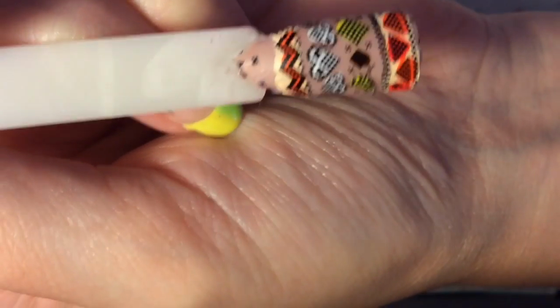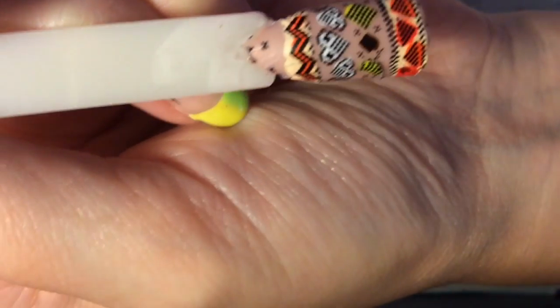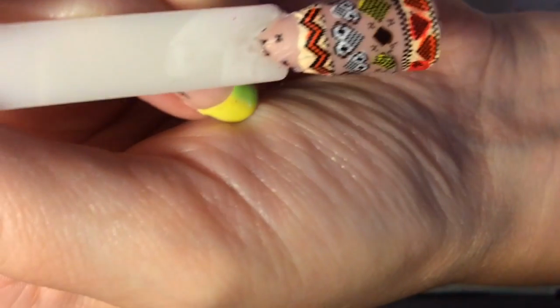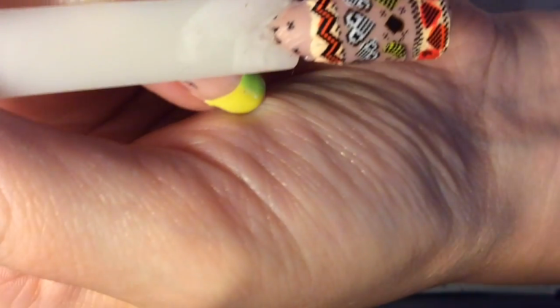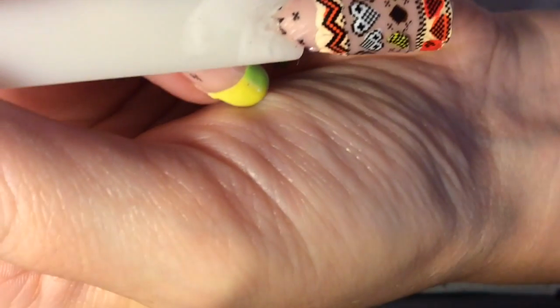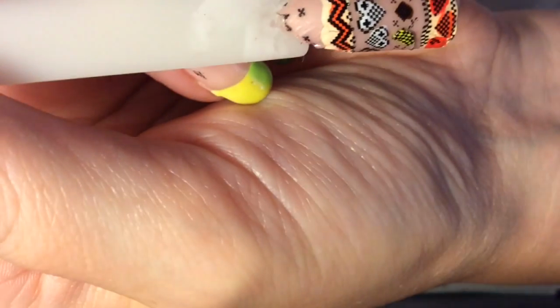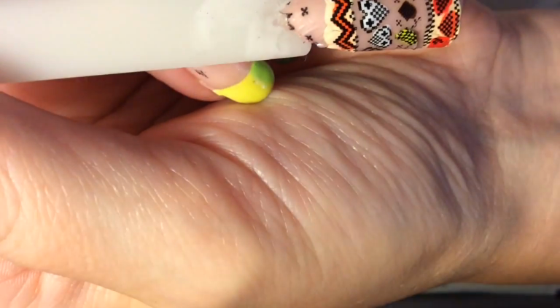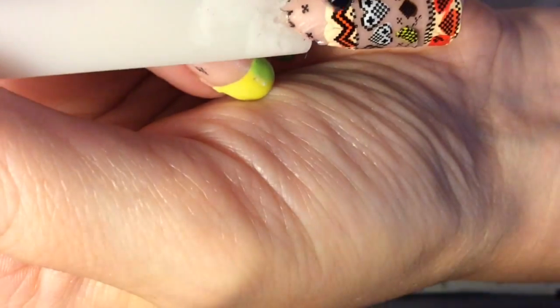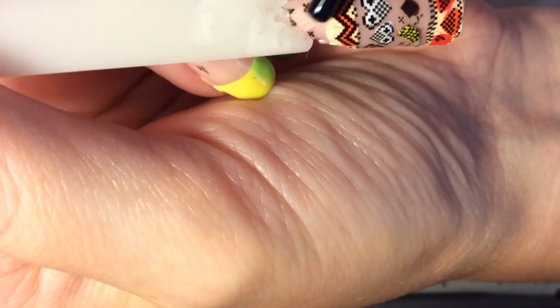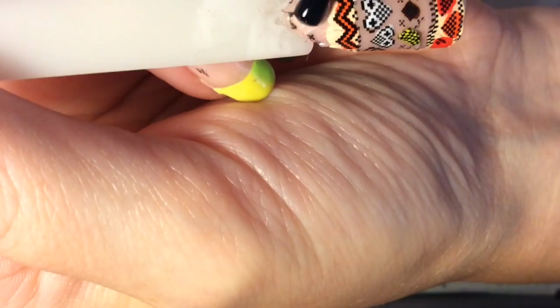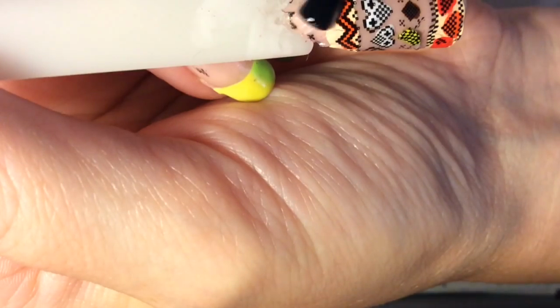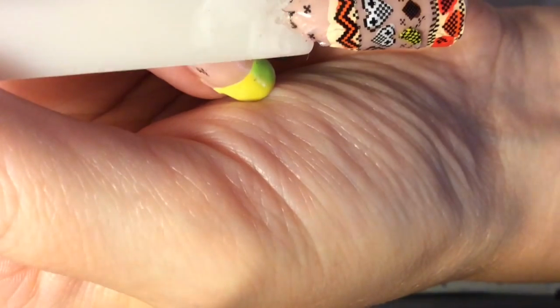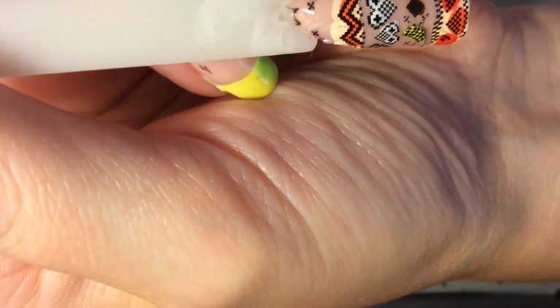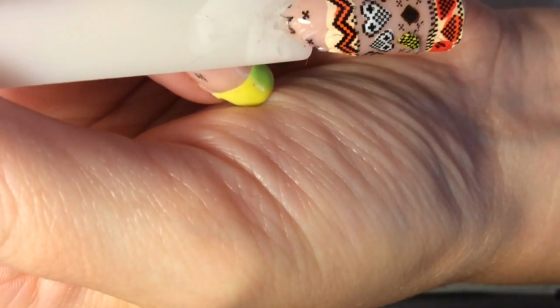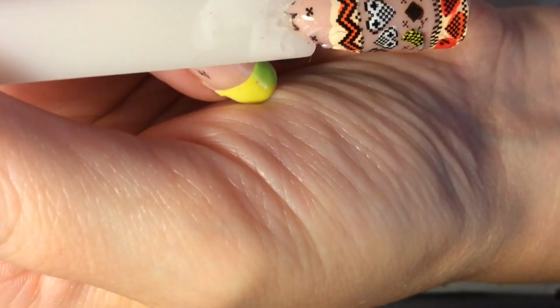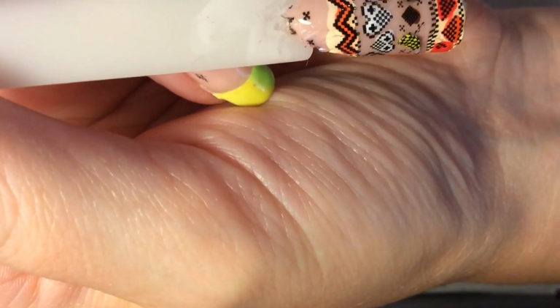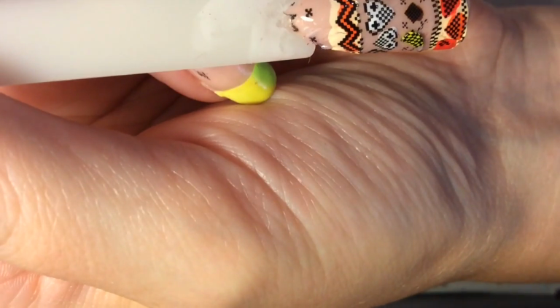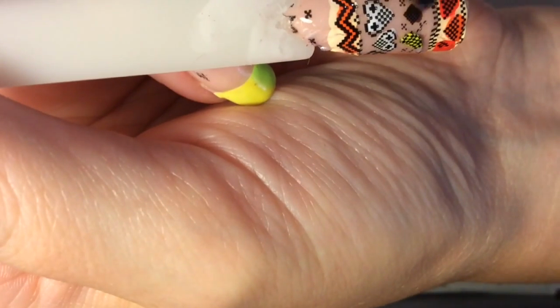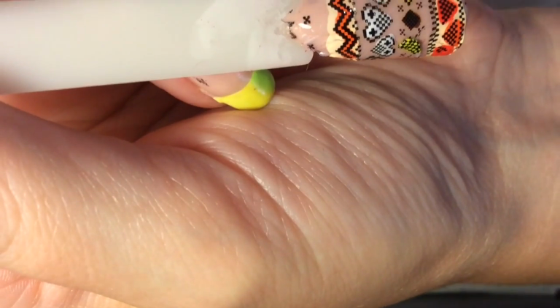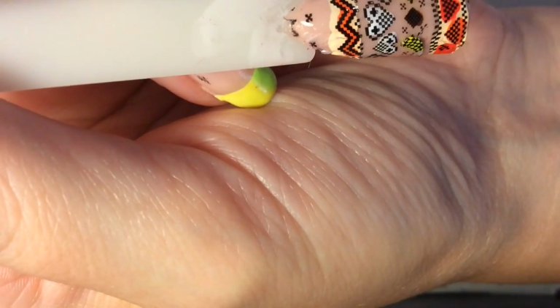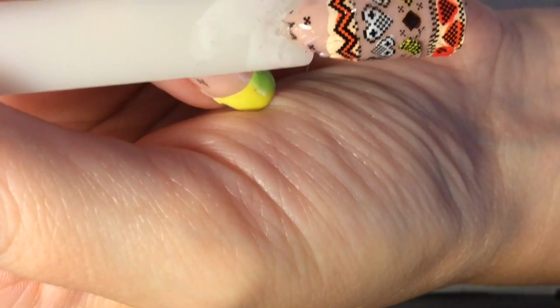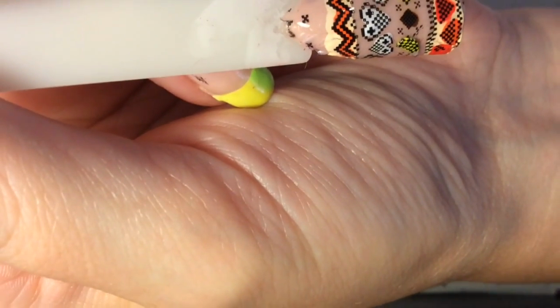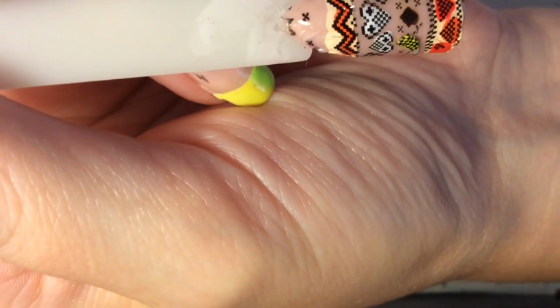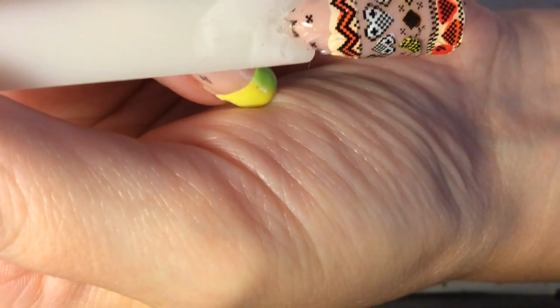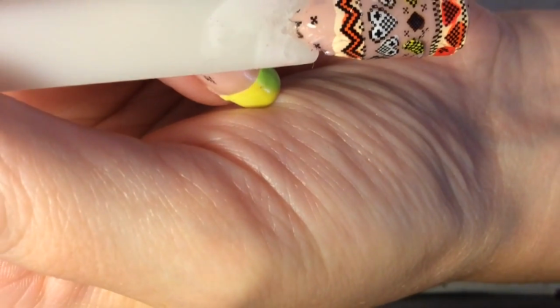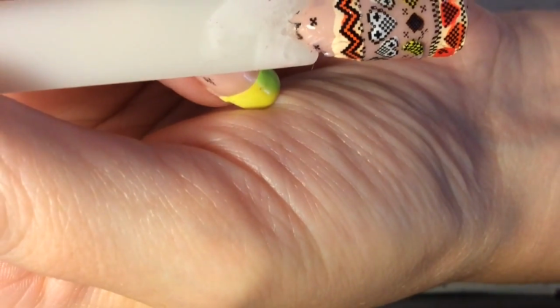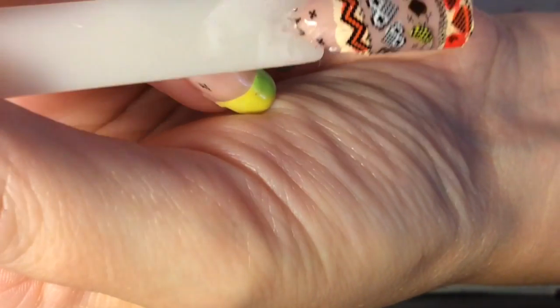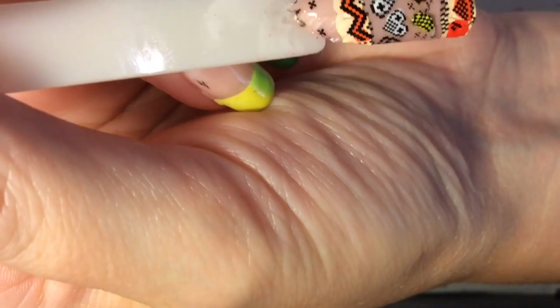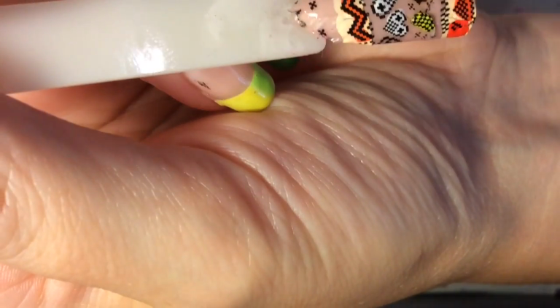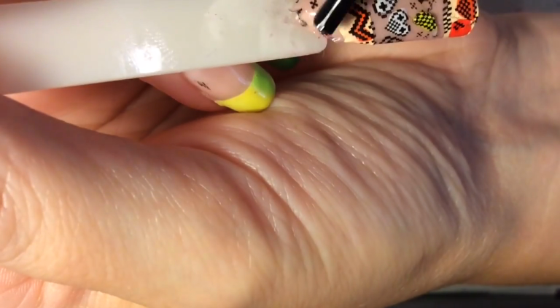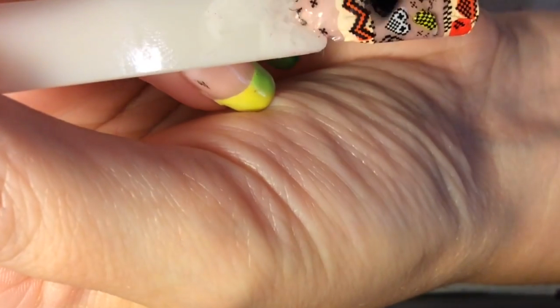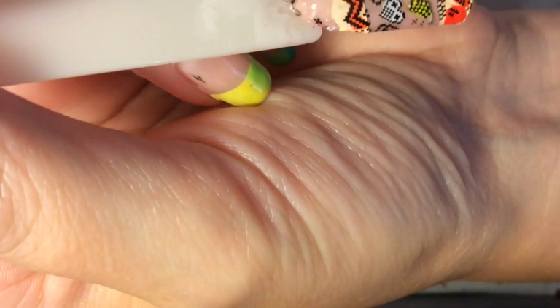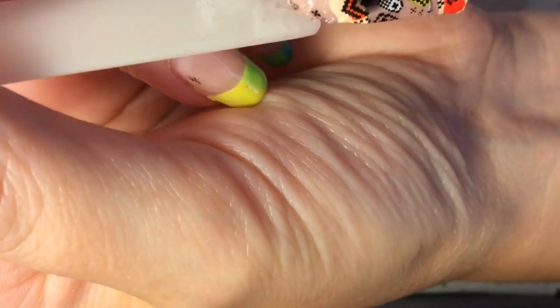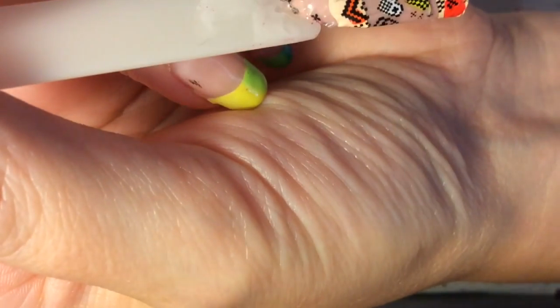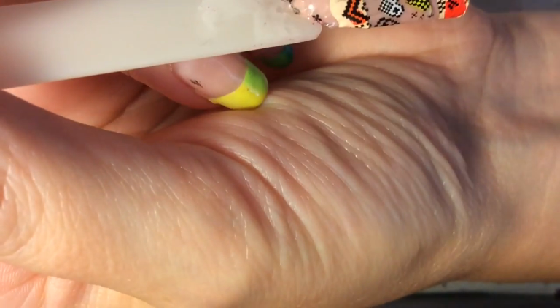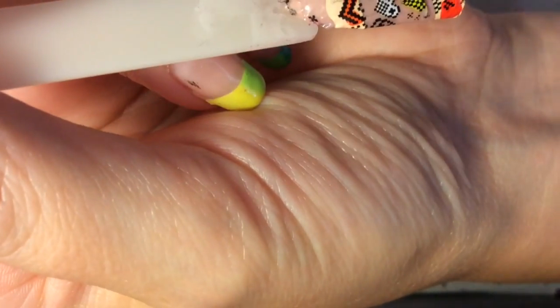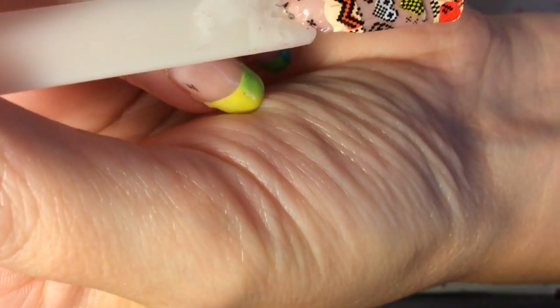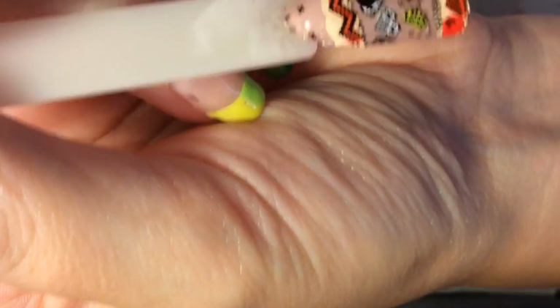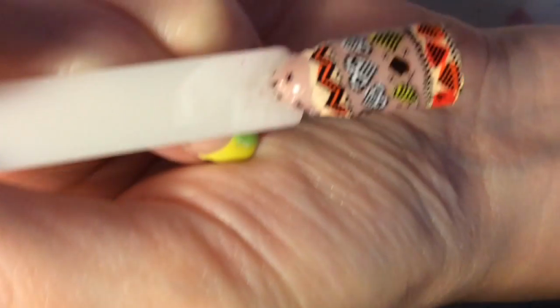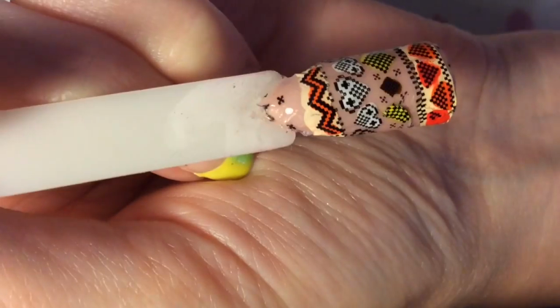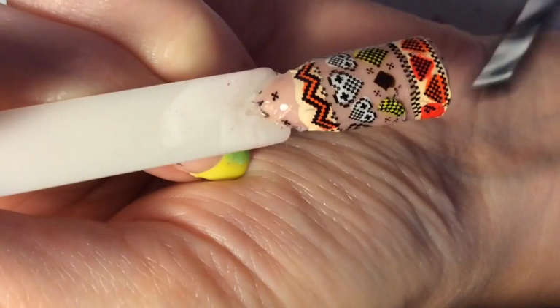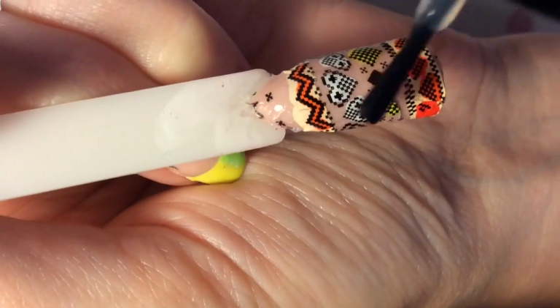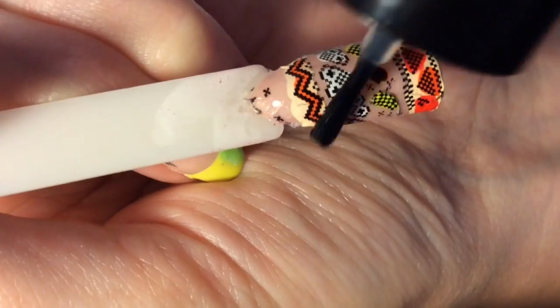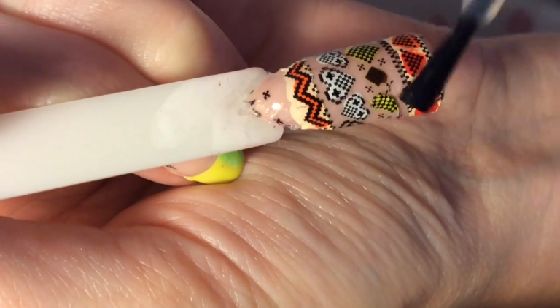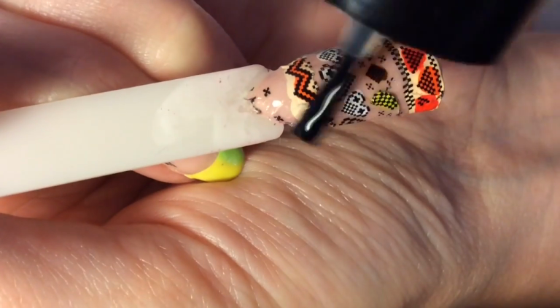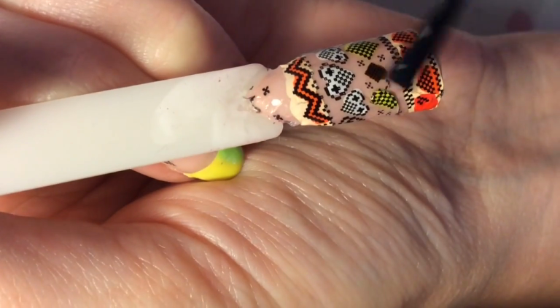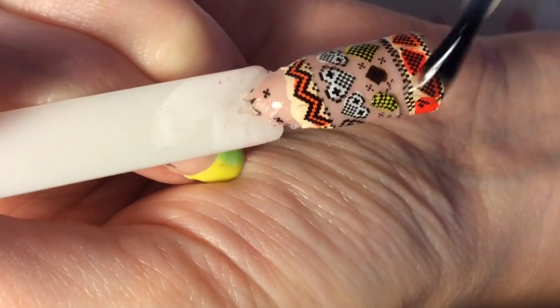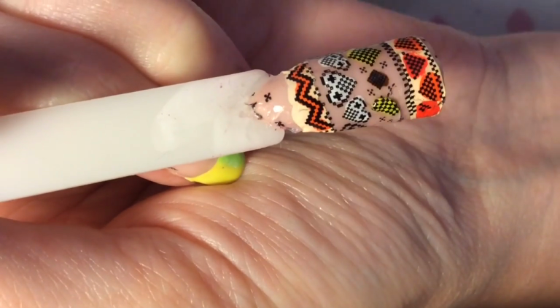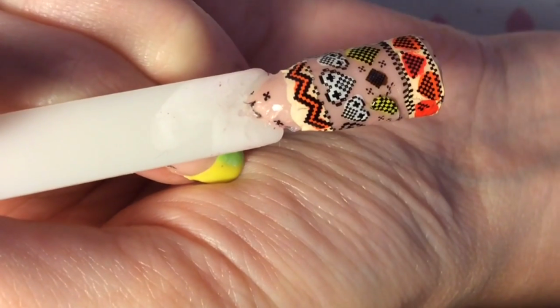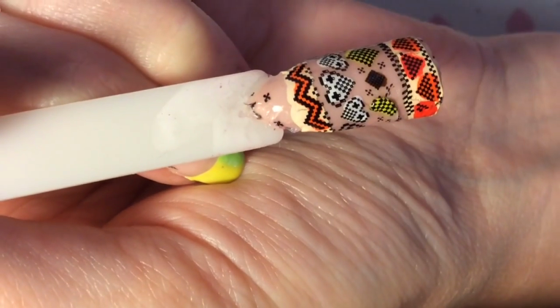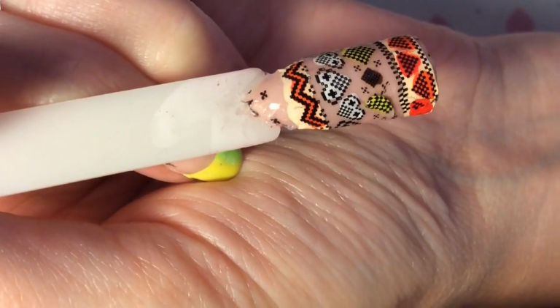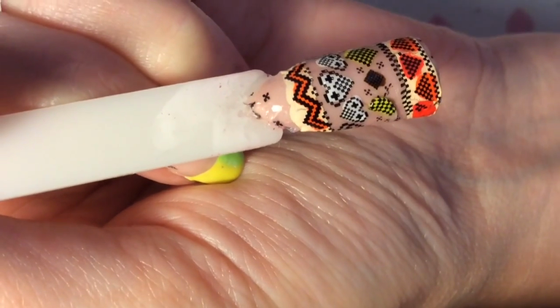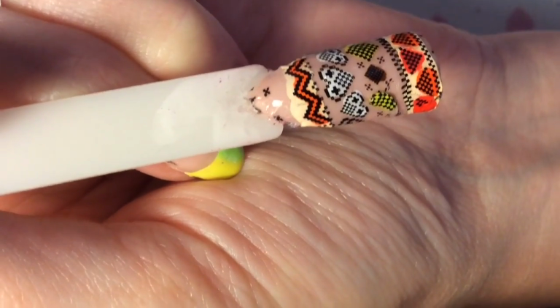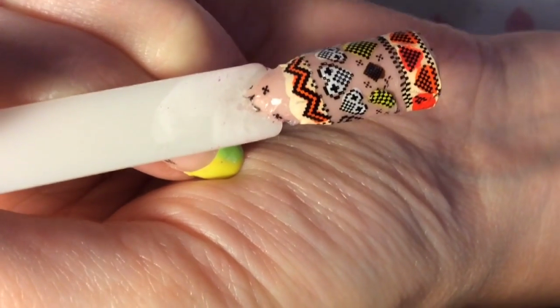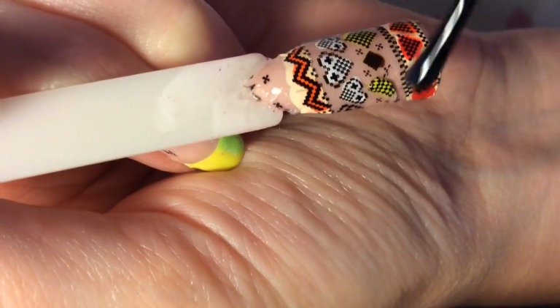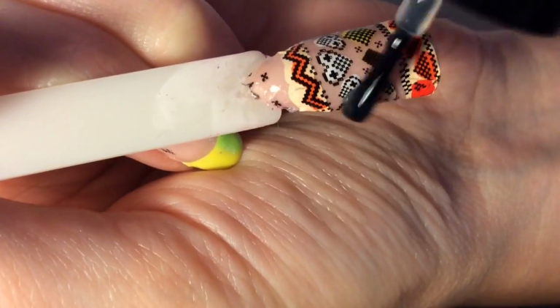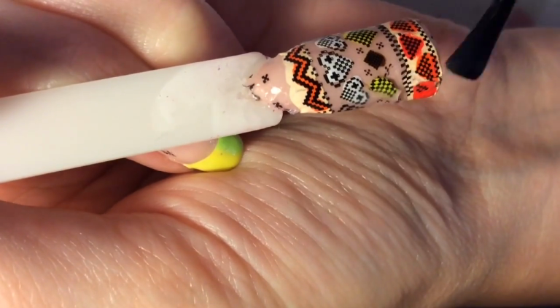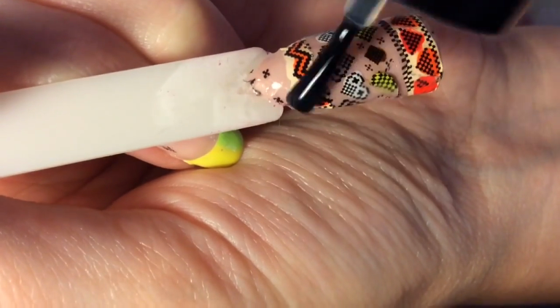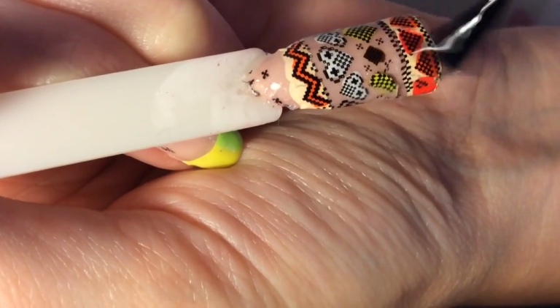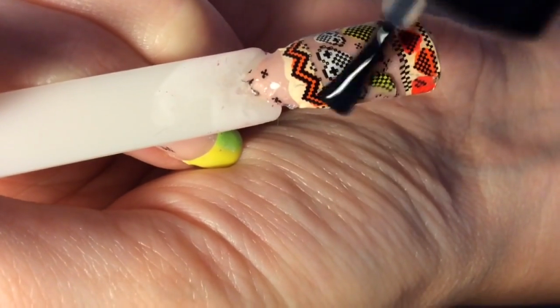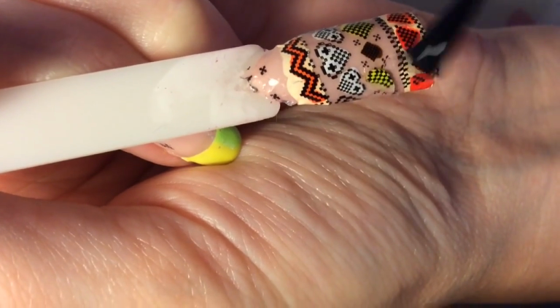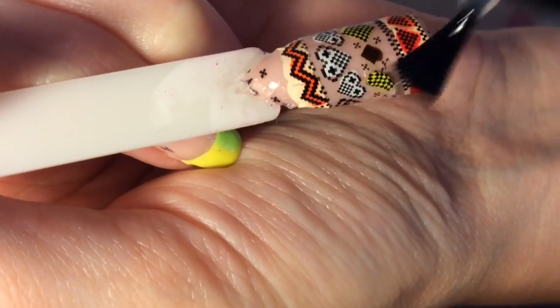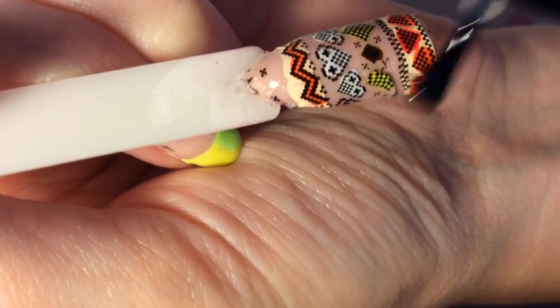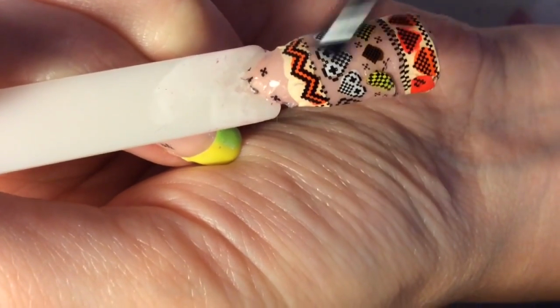Then I am applying a matte top coat over this design for the finished look.